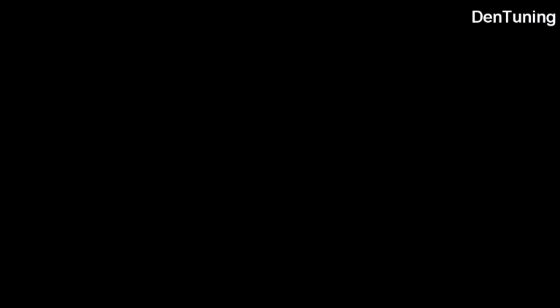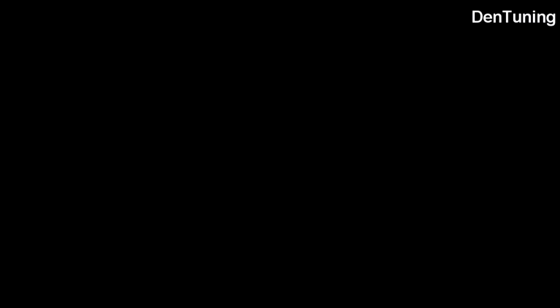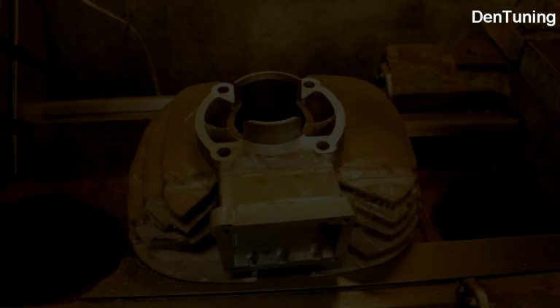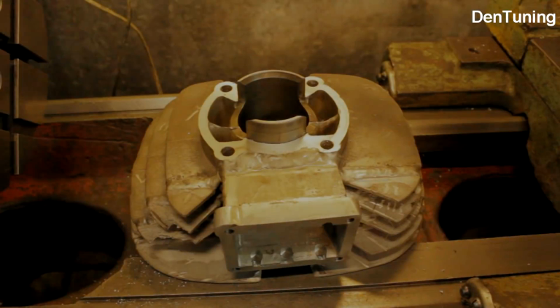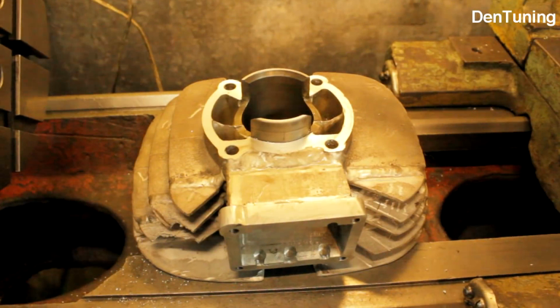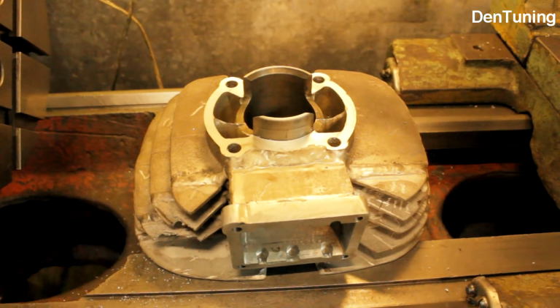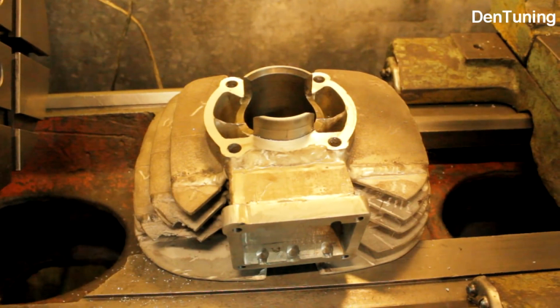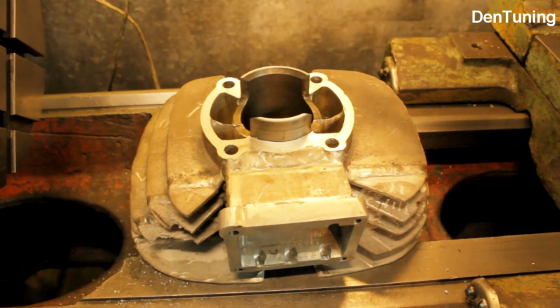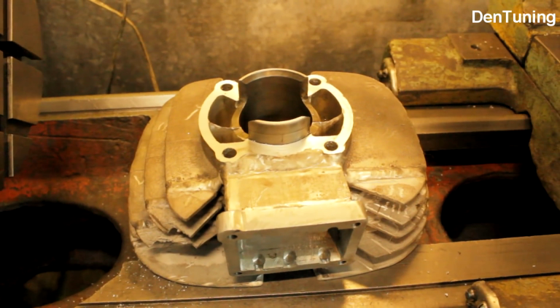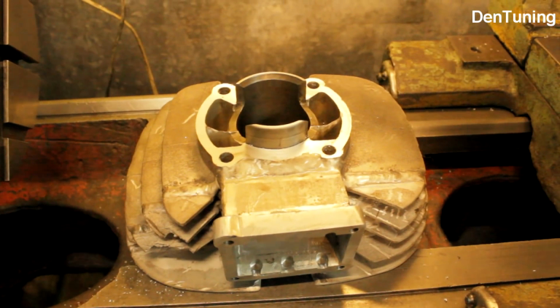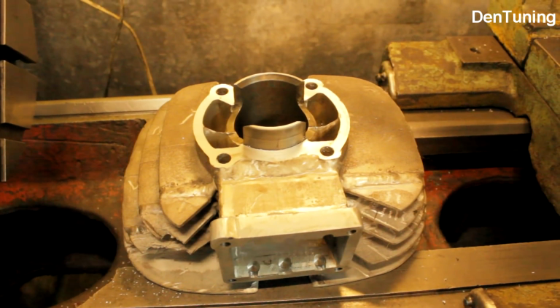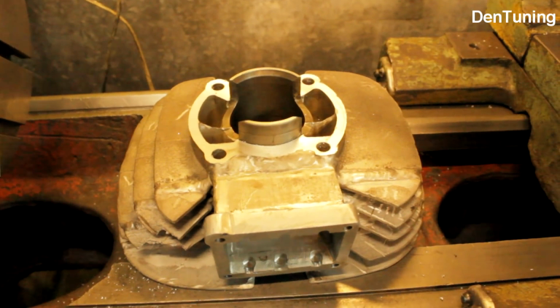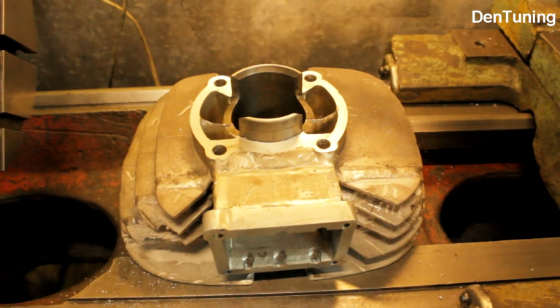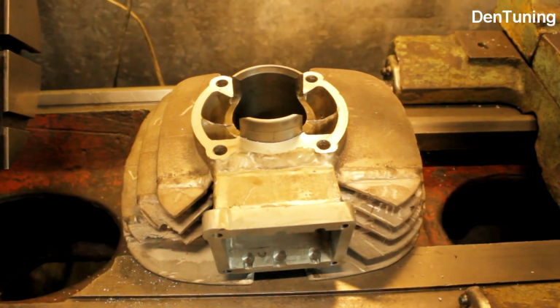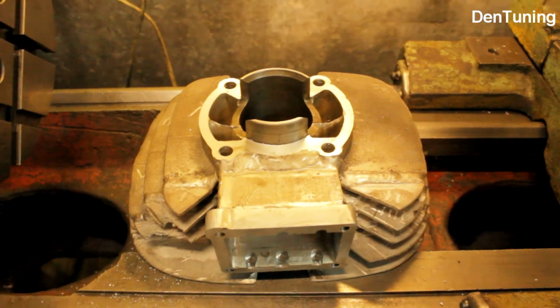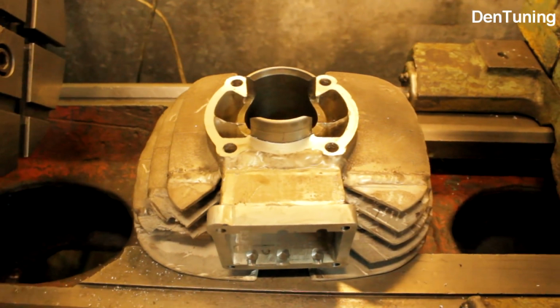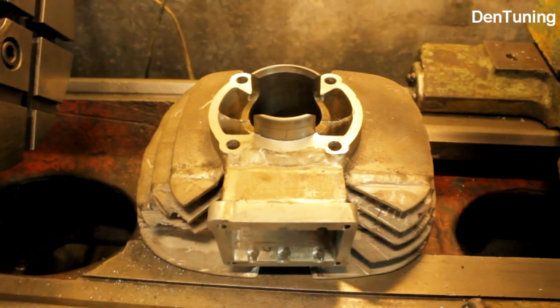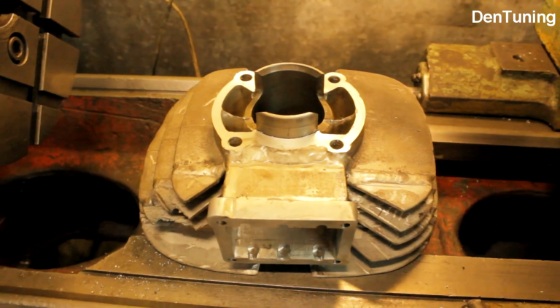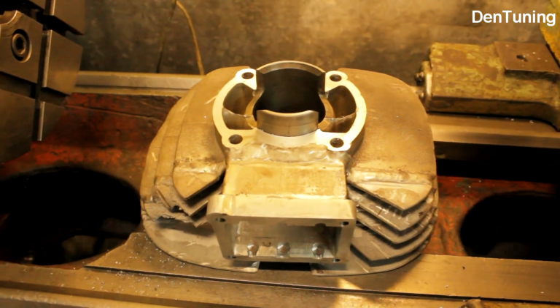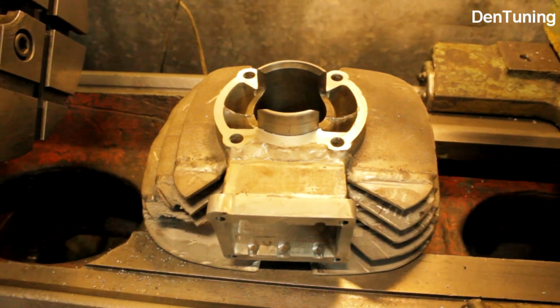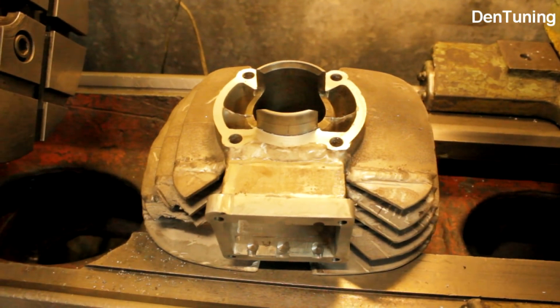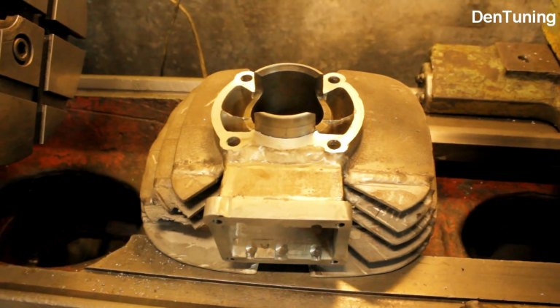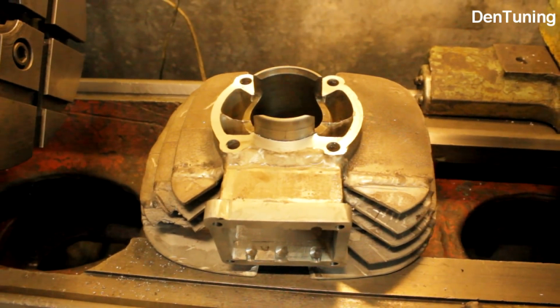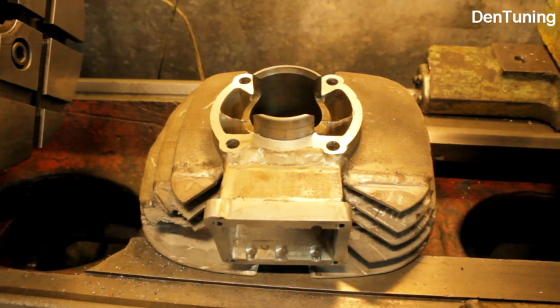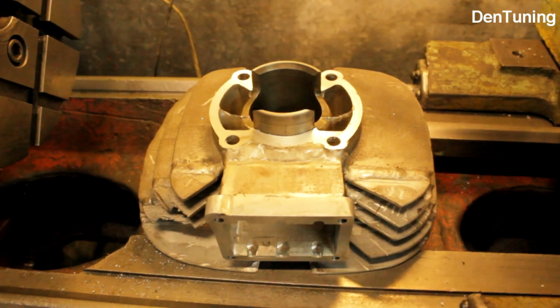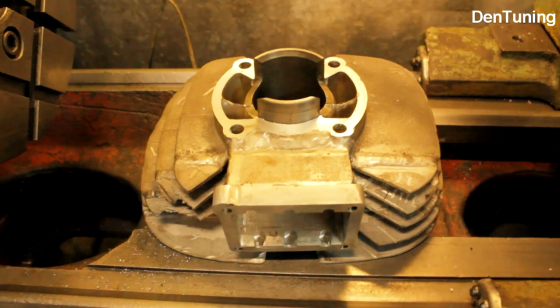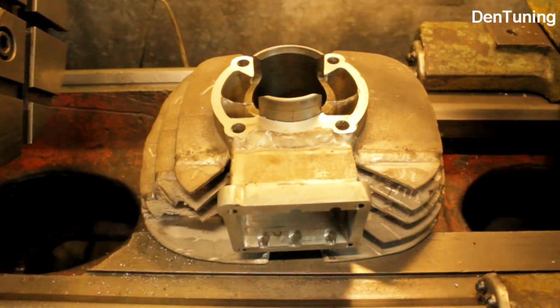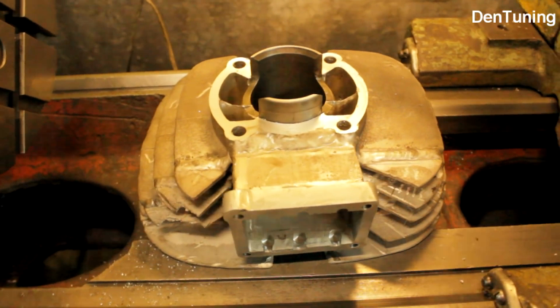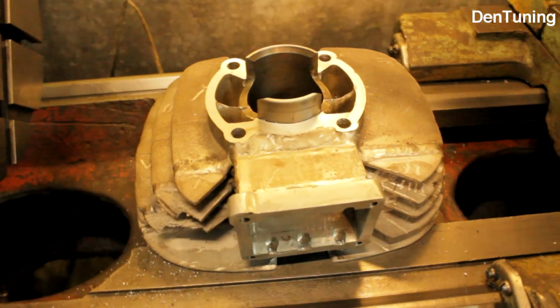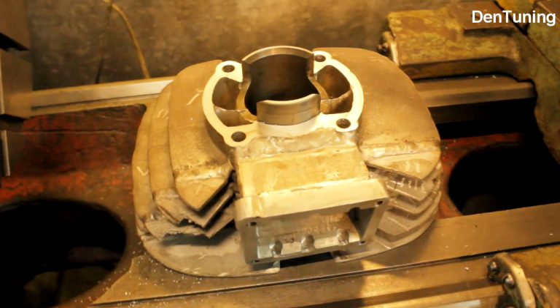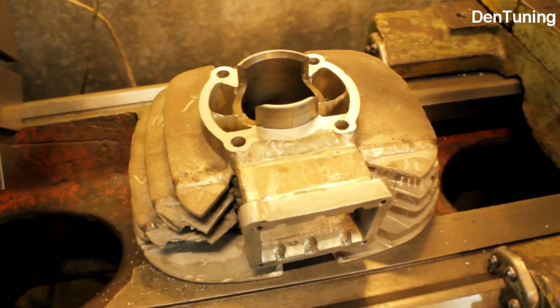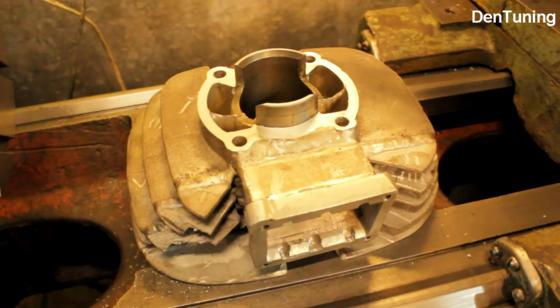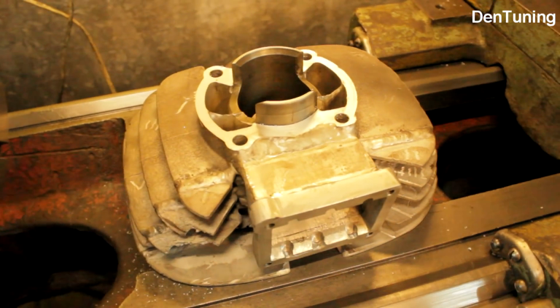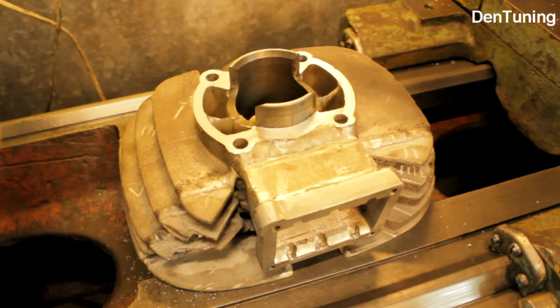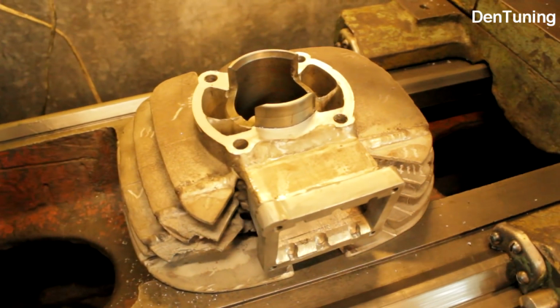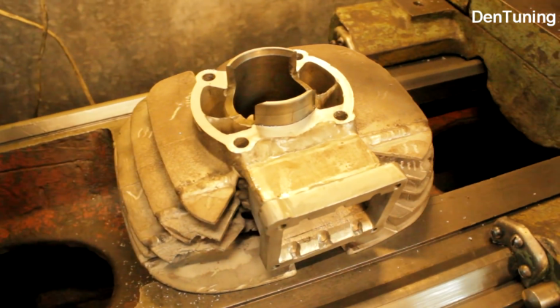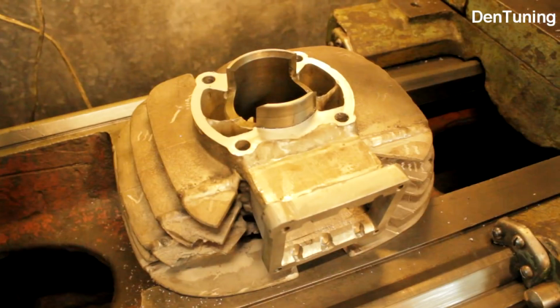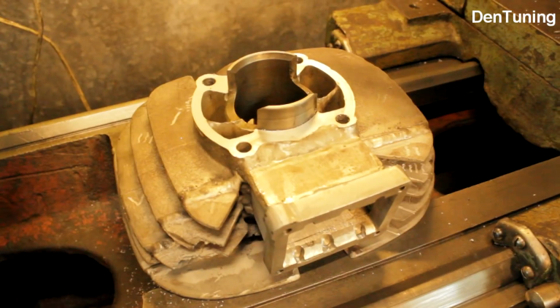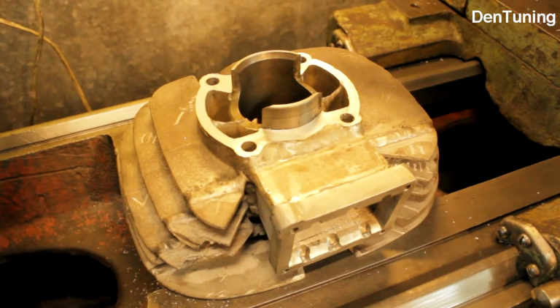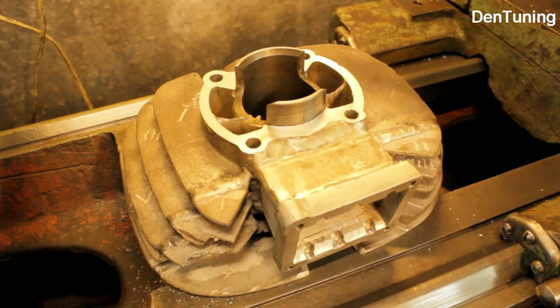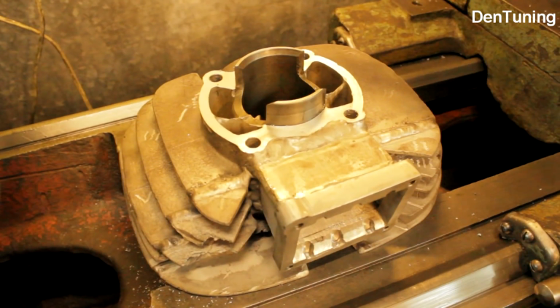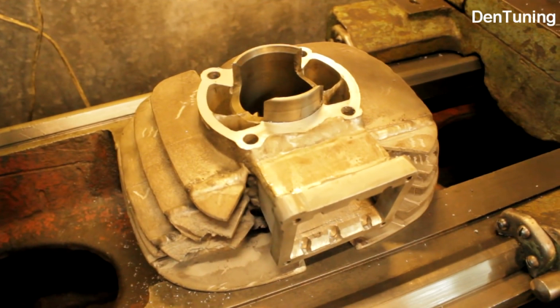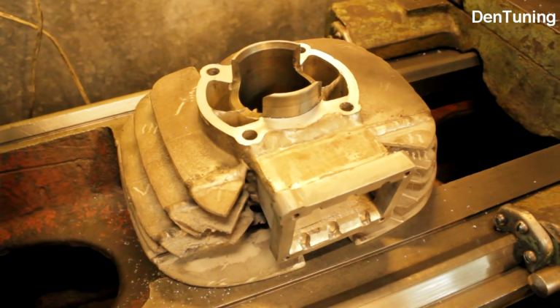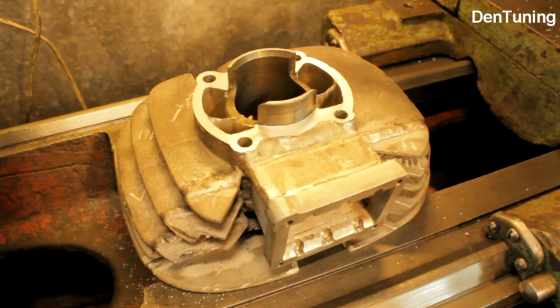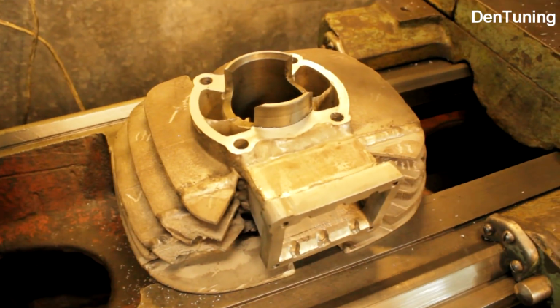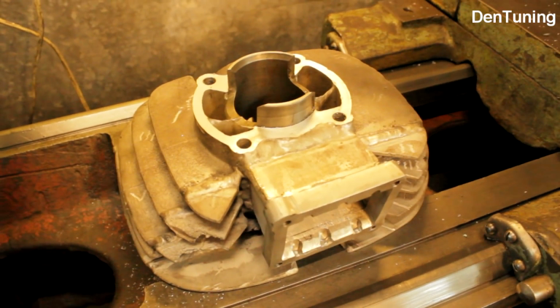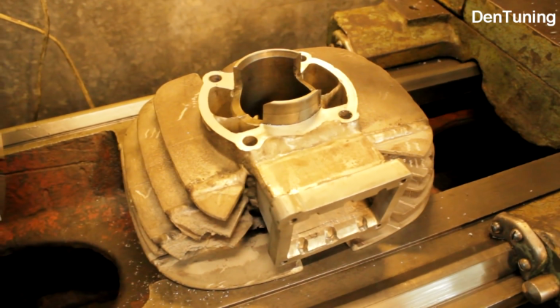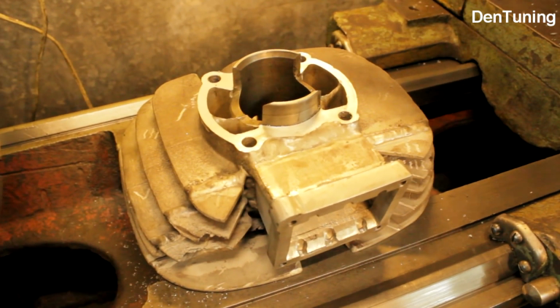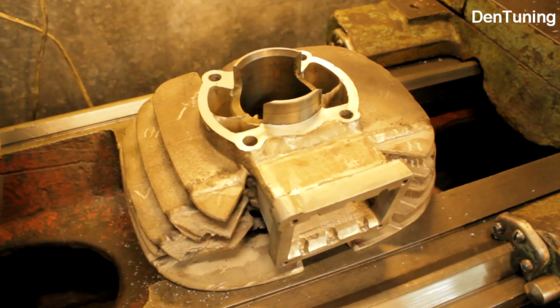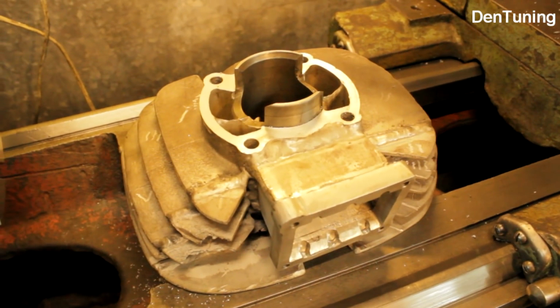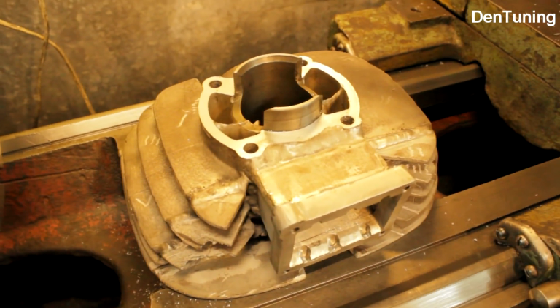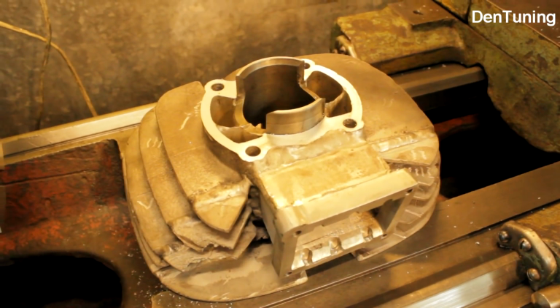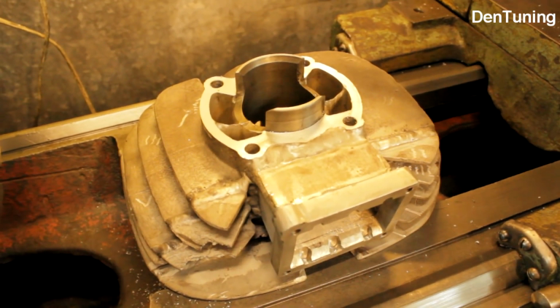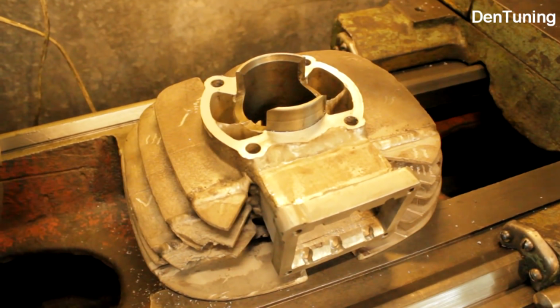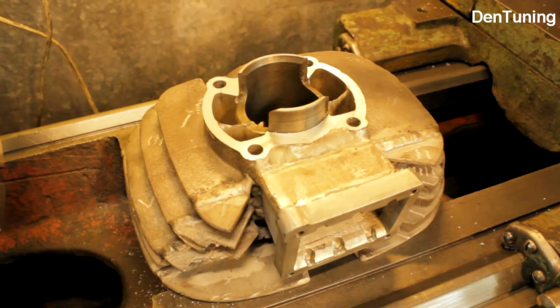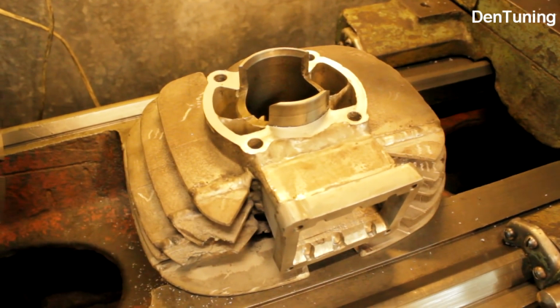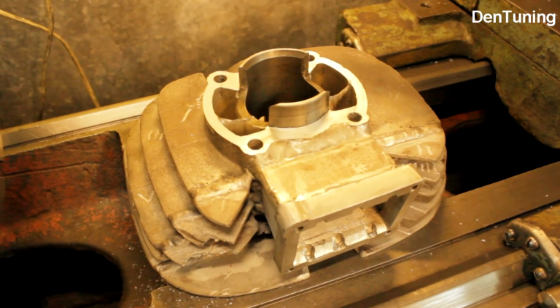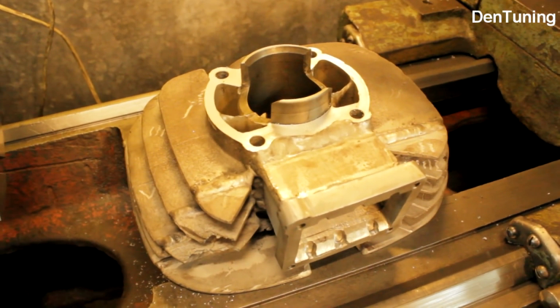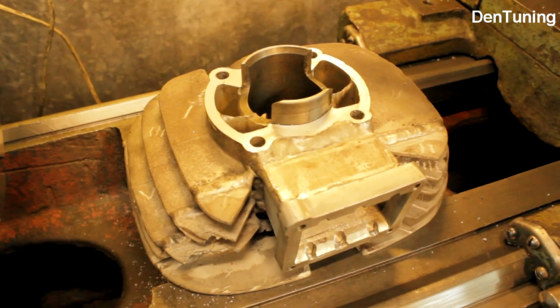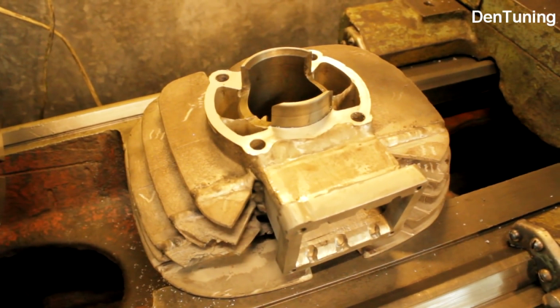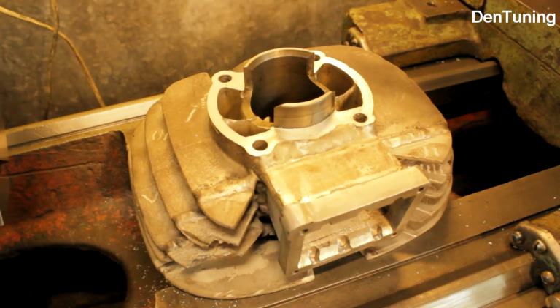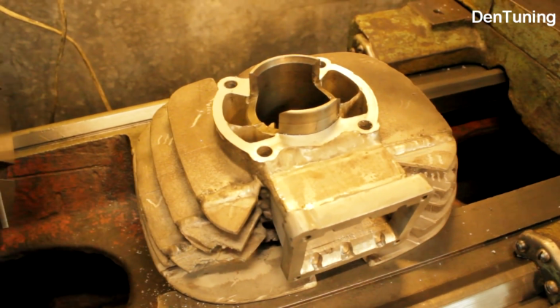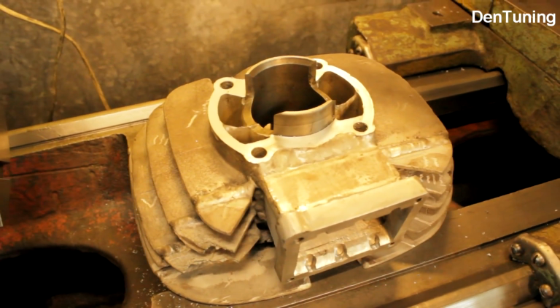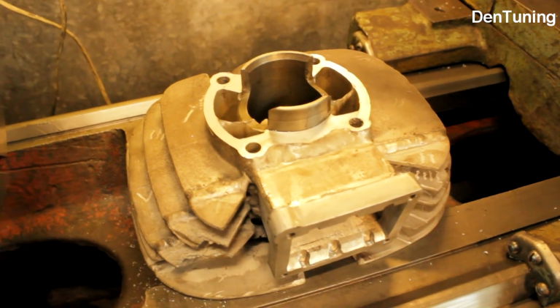Всем привет! Канал Dentuning, Денис Иванов. Сегодня хочу показать вам пример народного творчества. Это не мой проект — попросили расточить цилиндр.